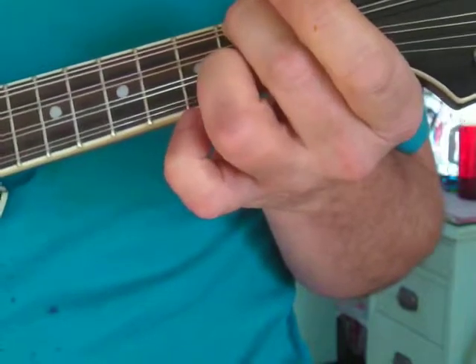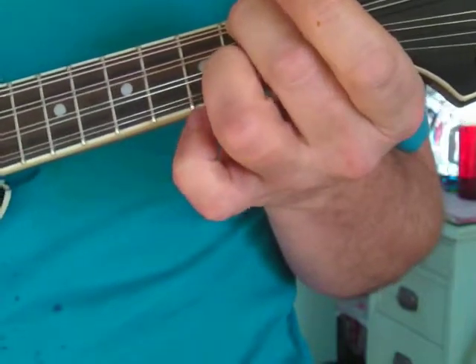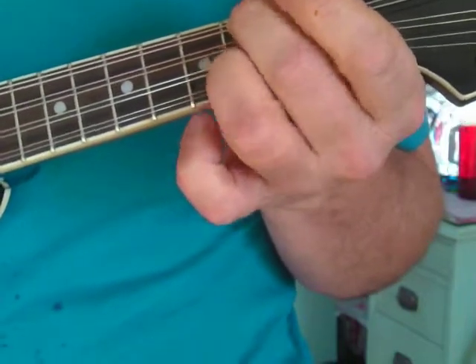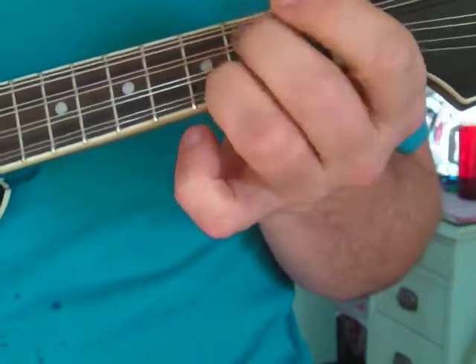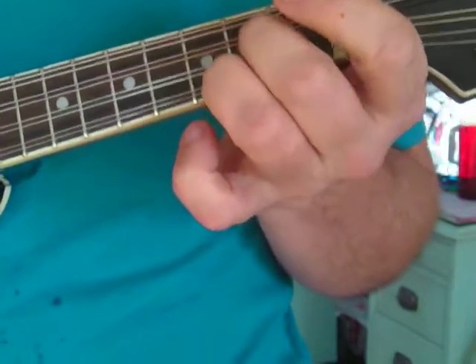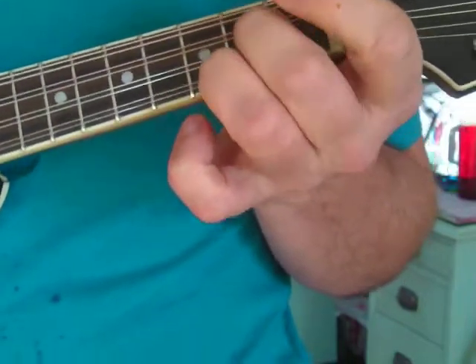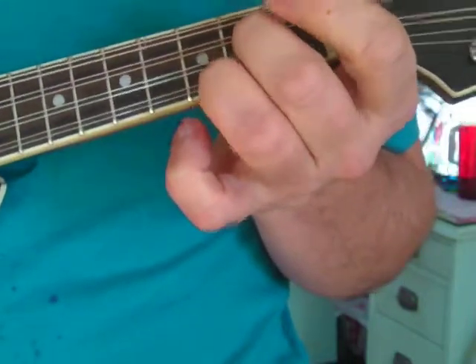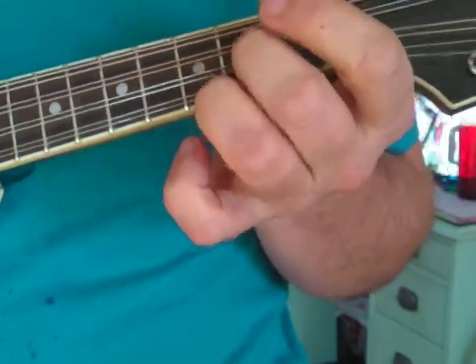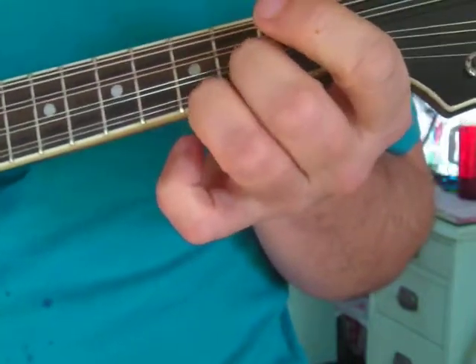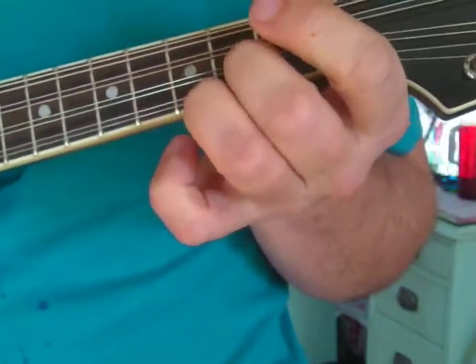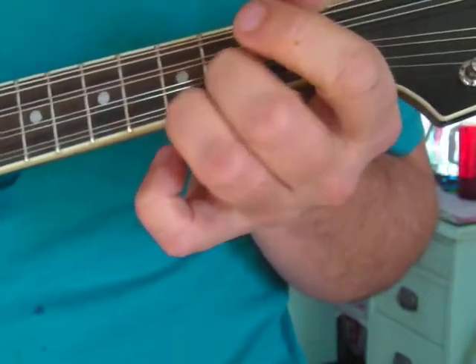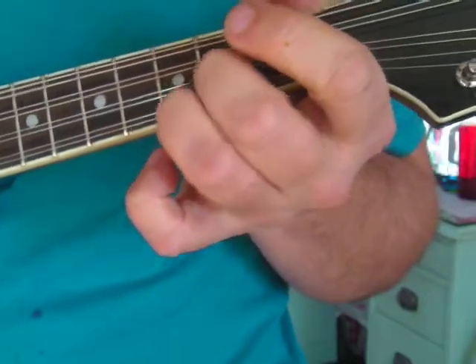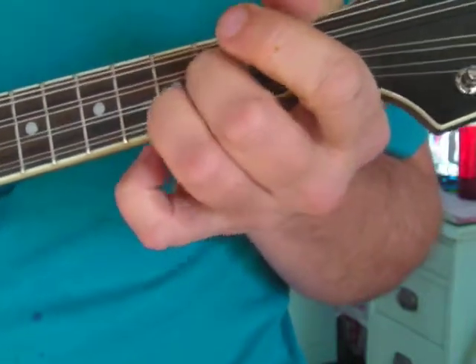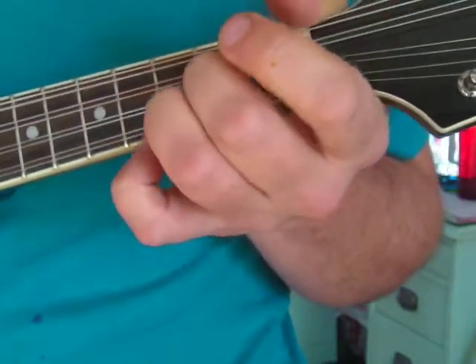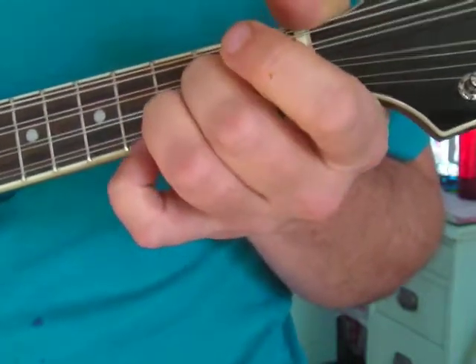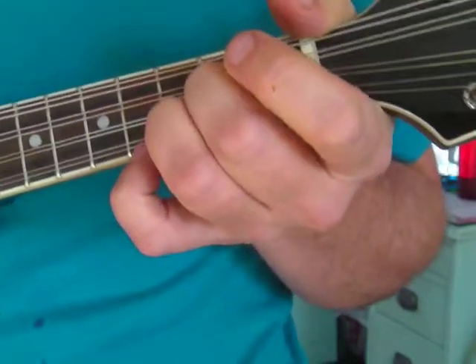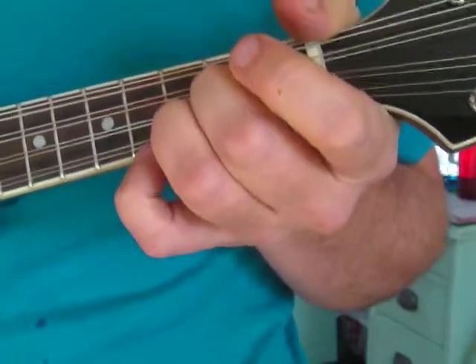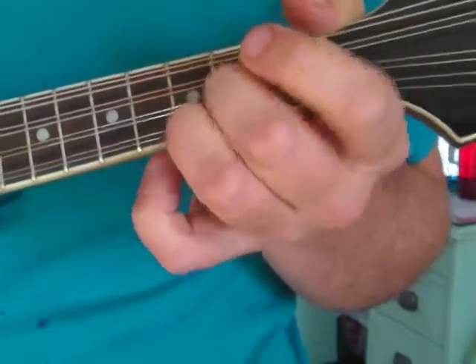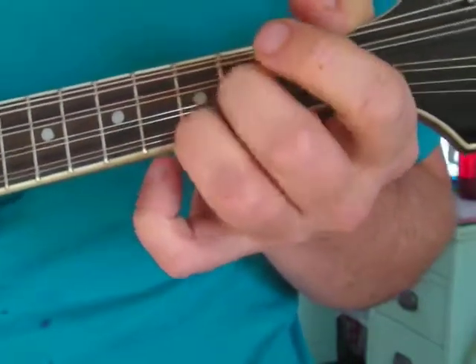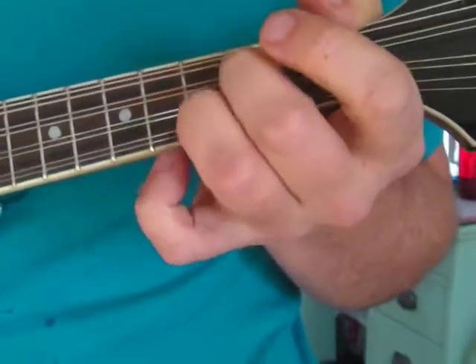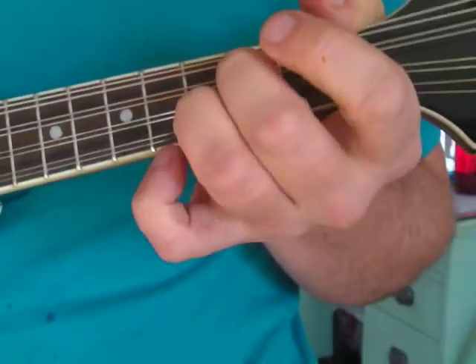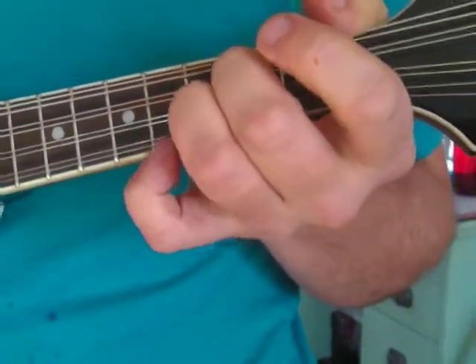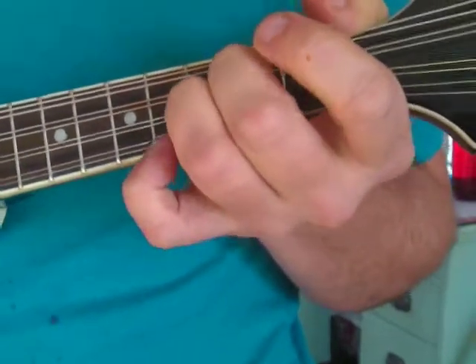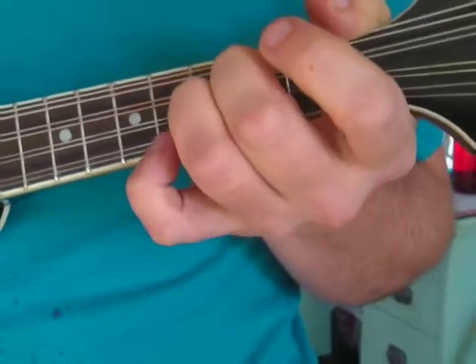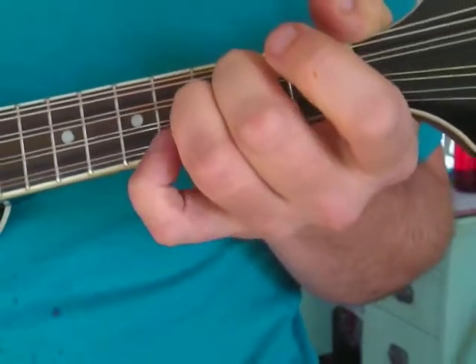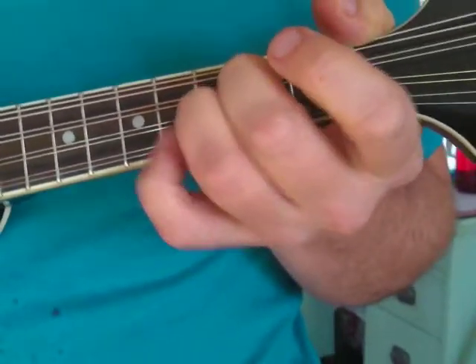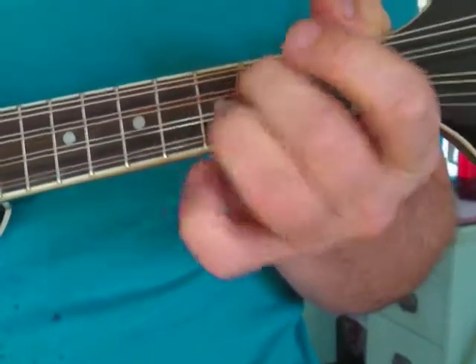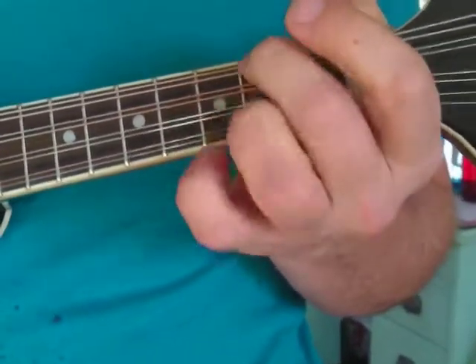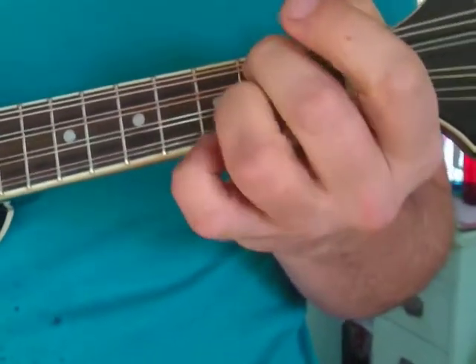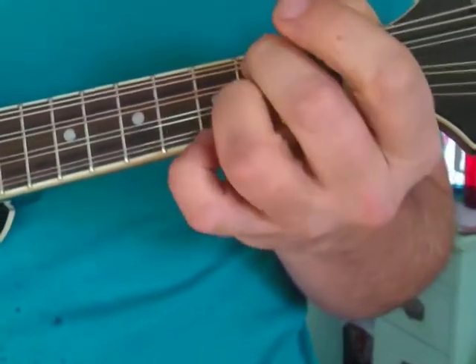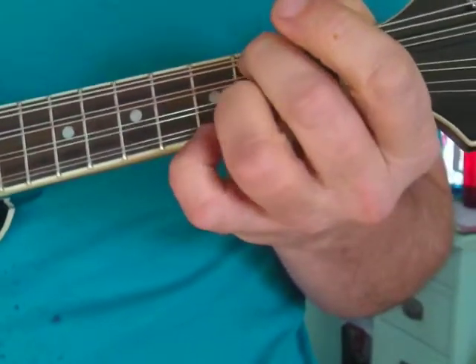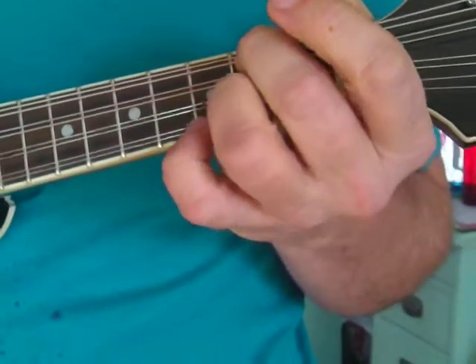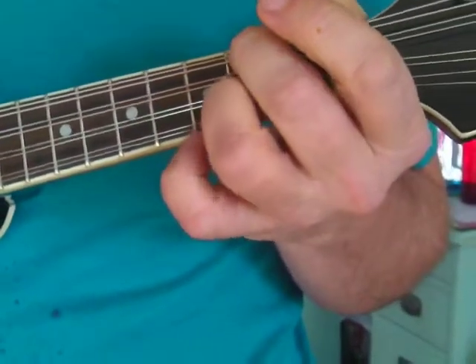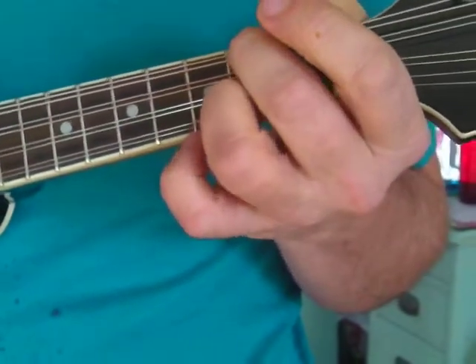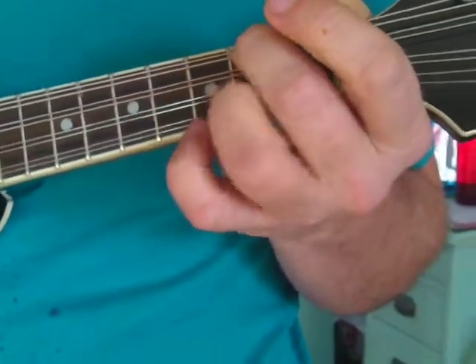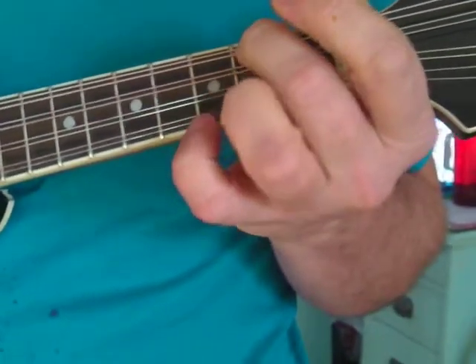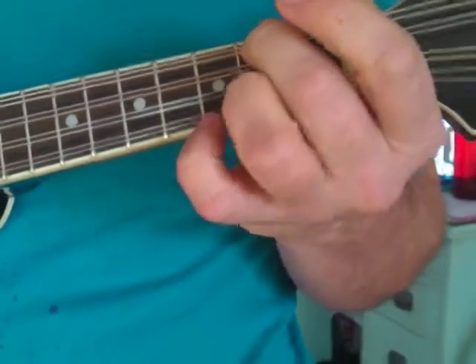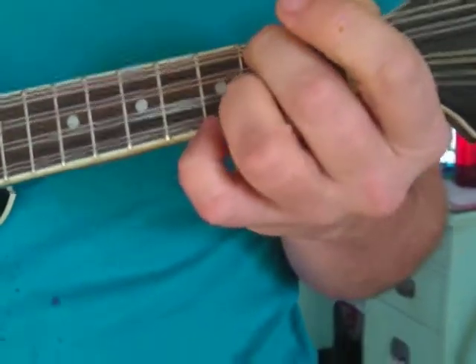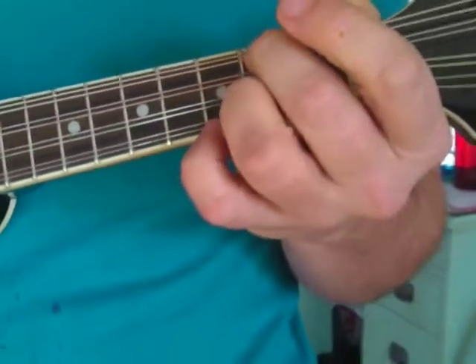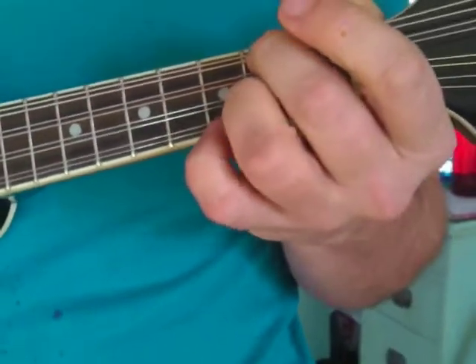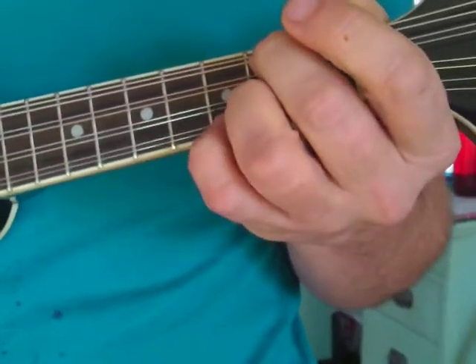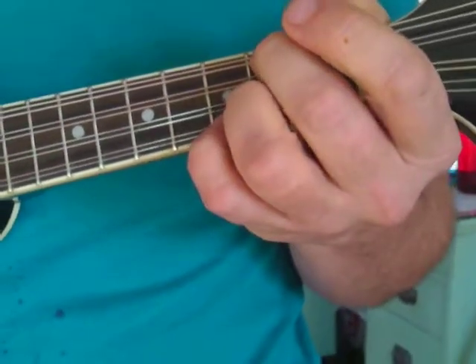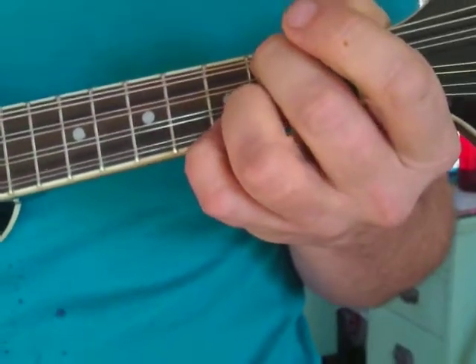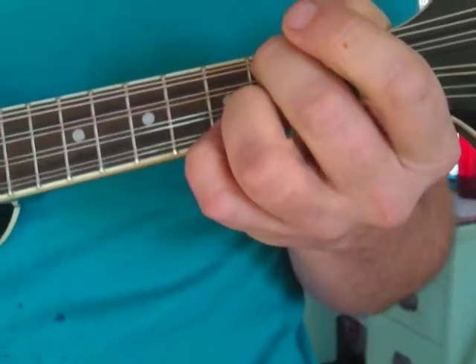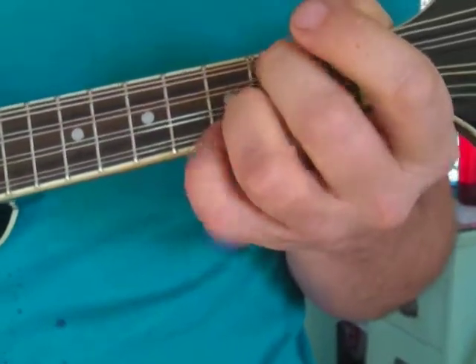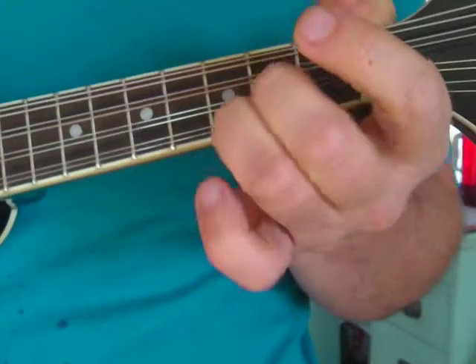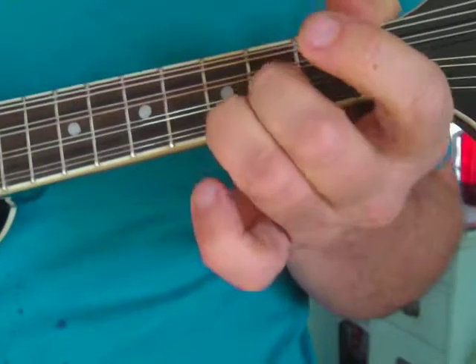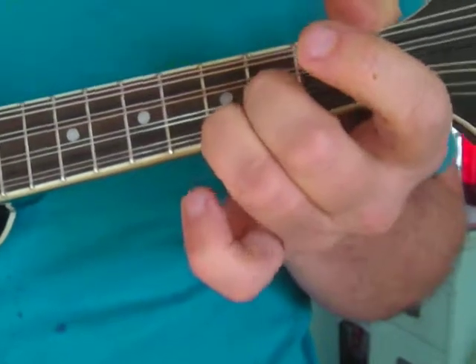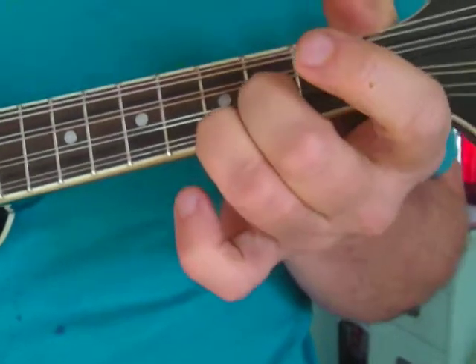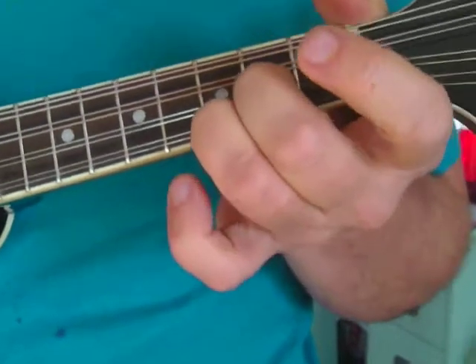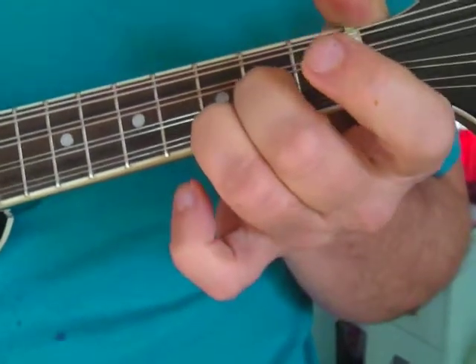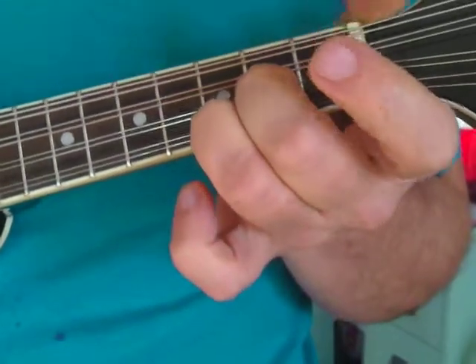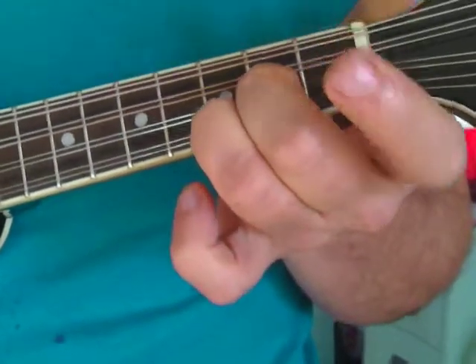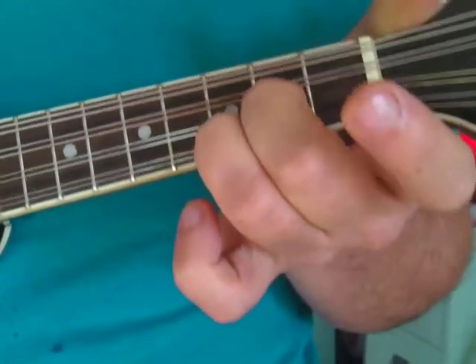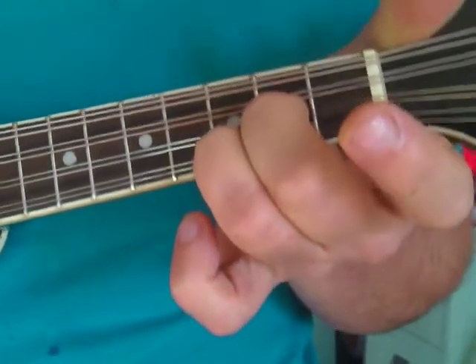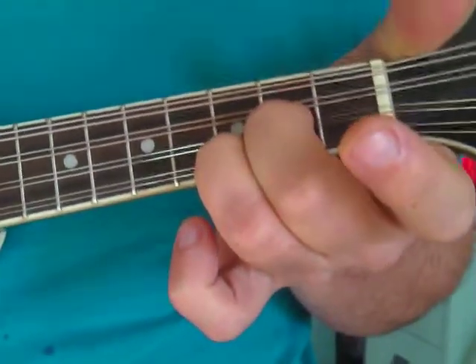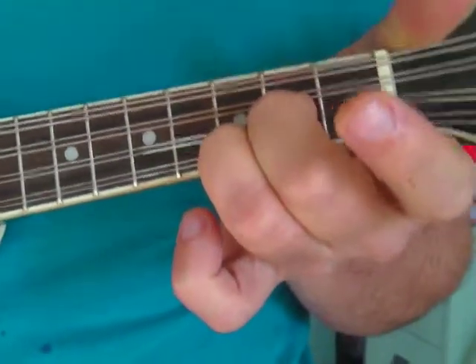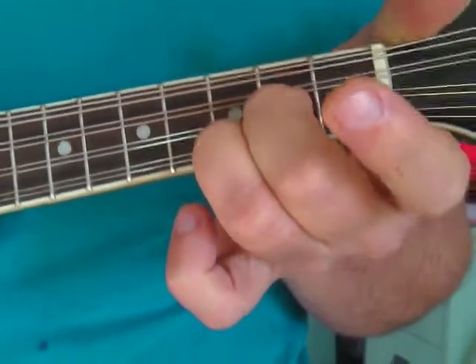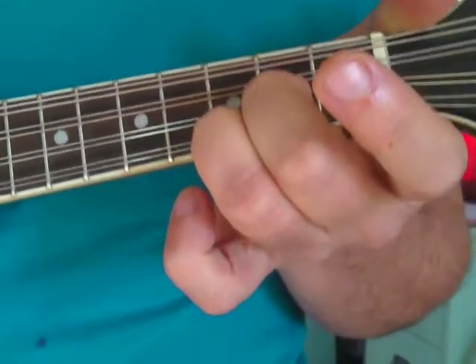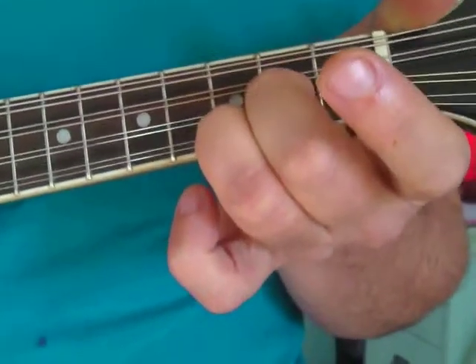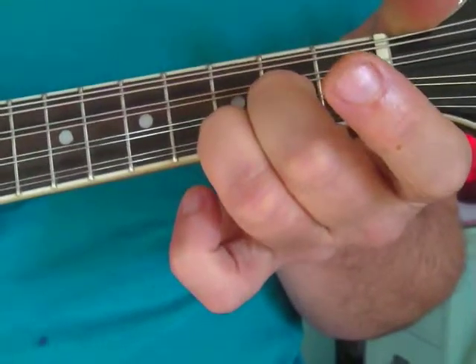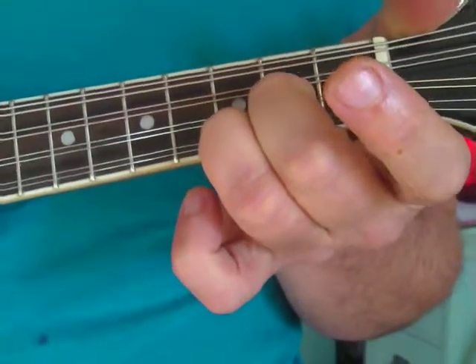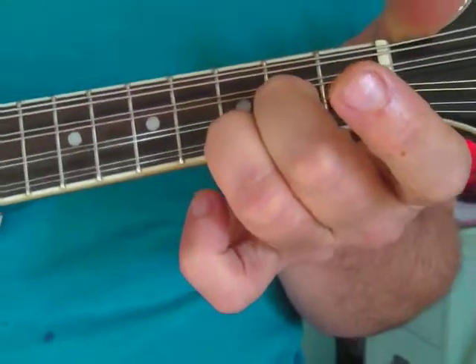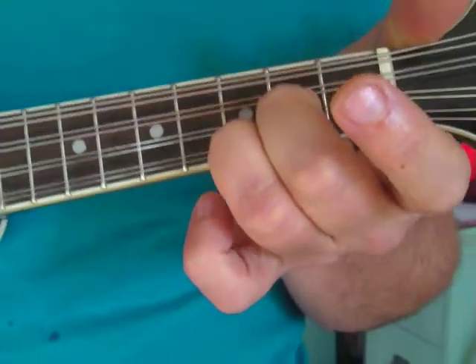So we've got G, C, D, G. That's pretty cool.